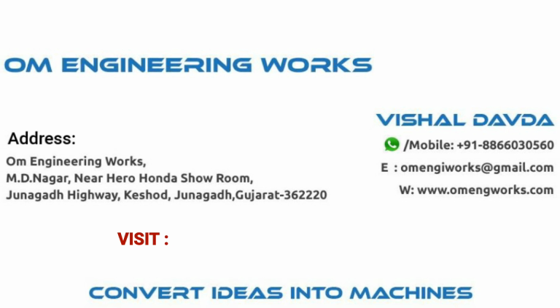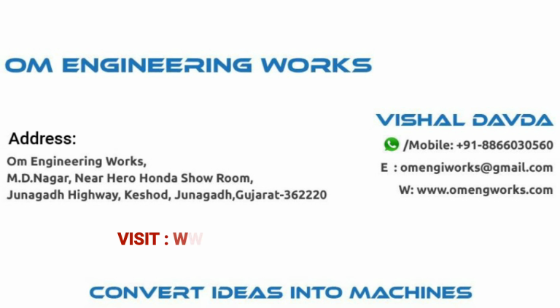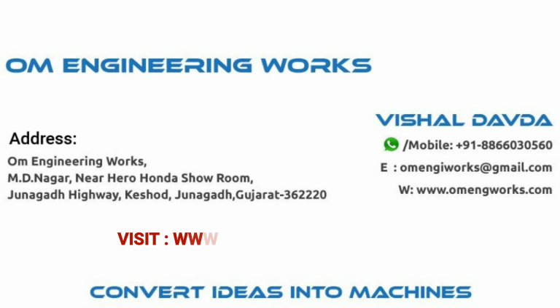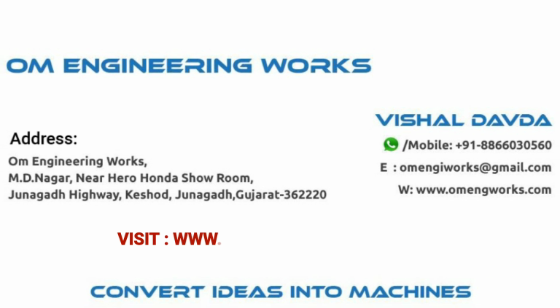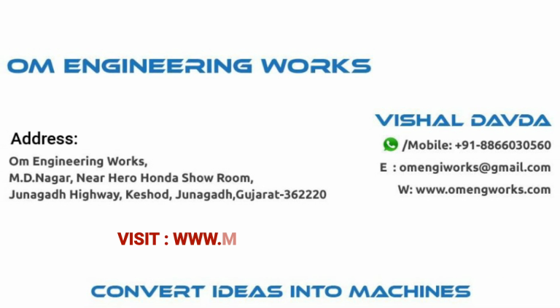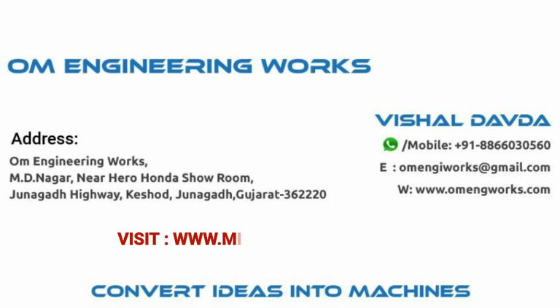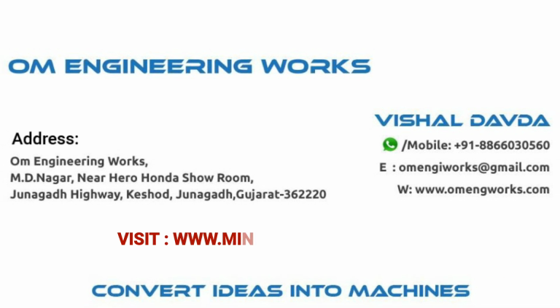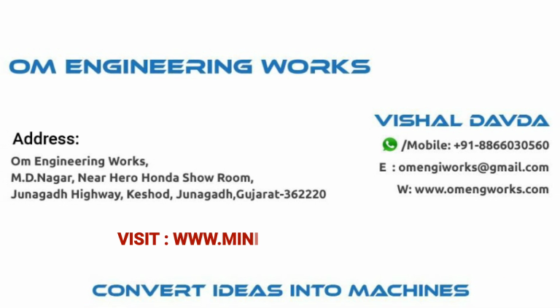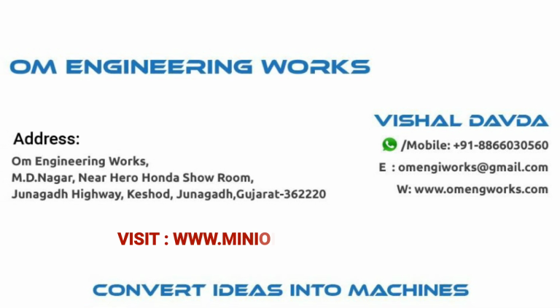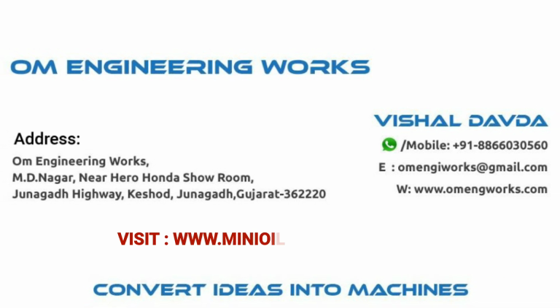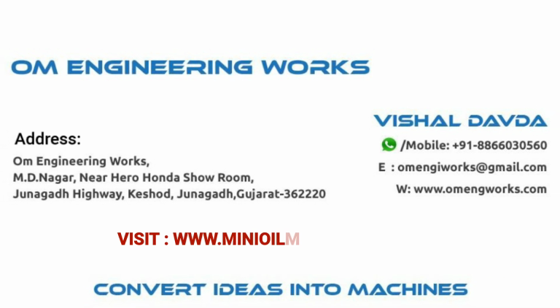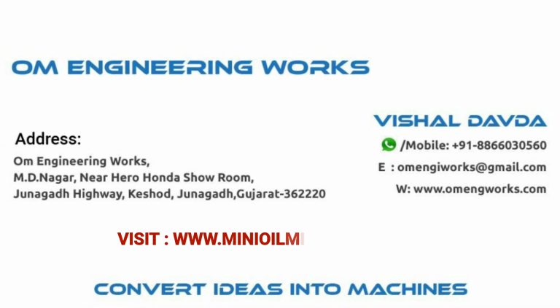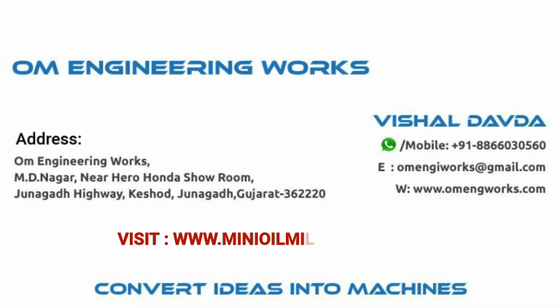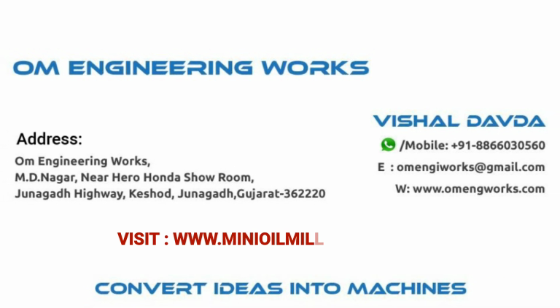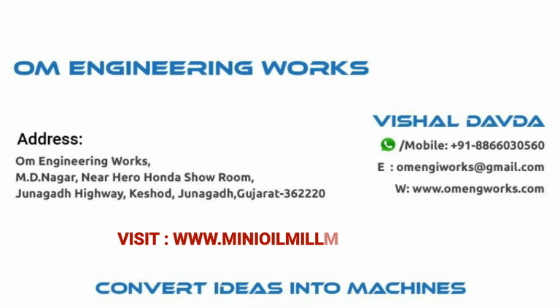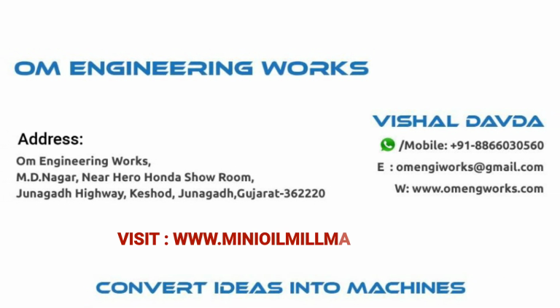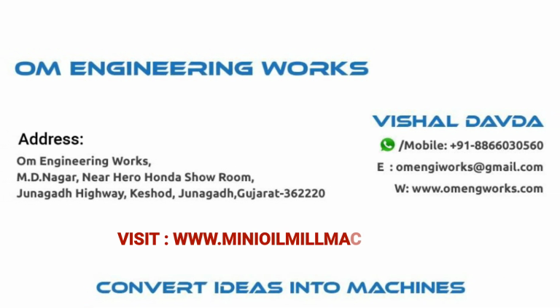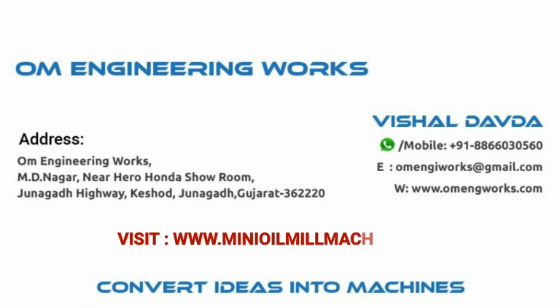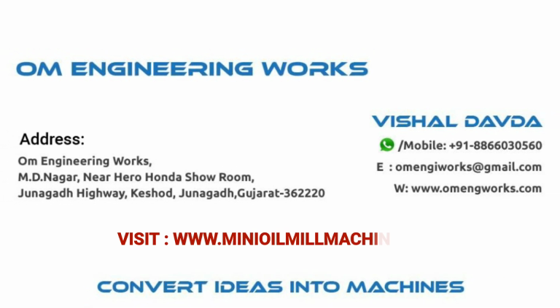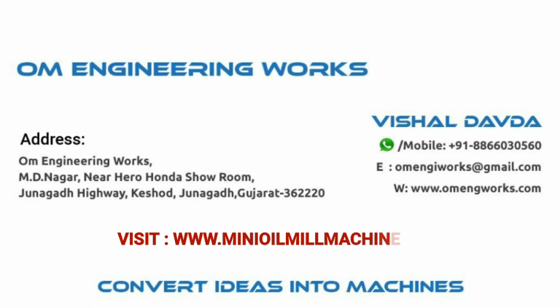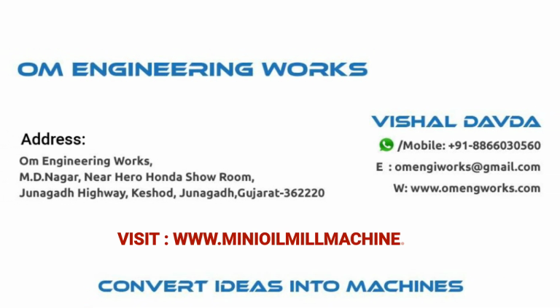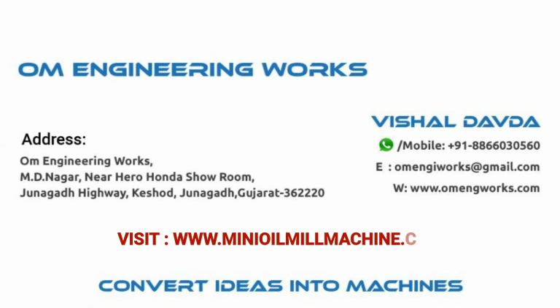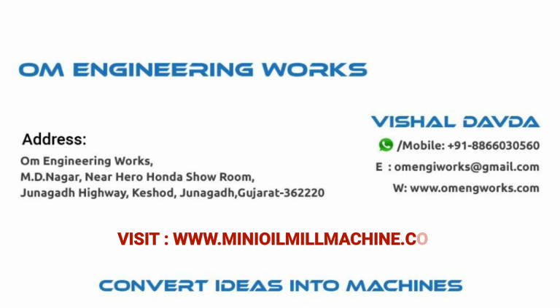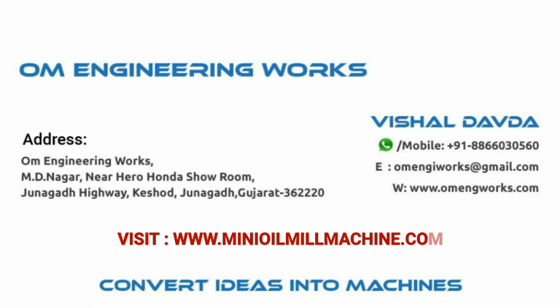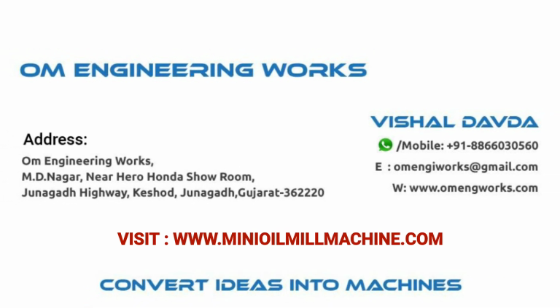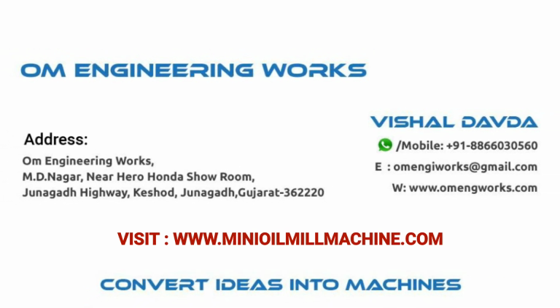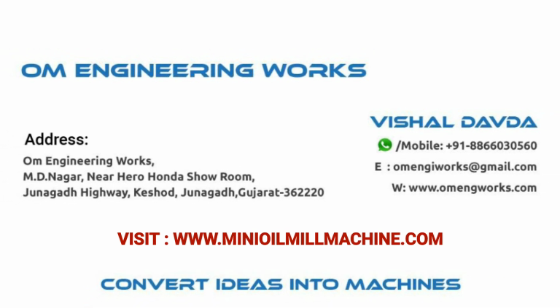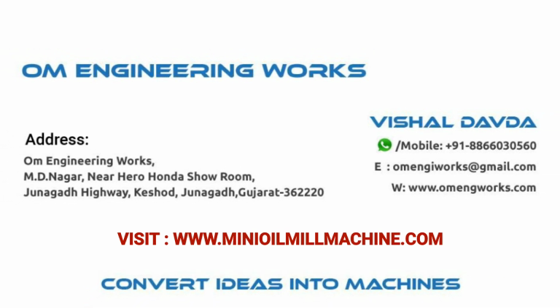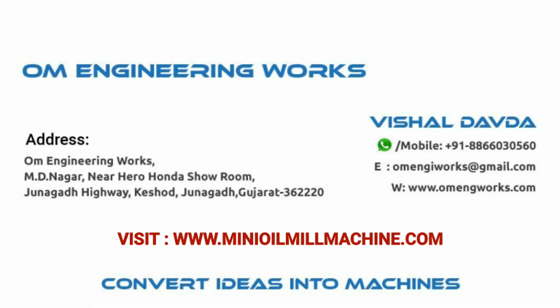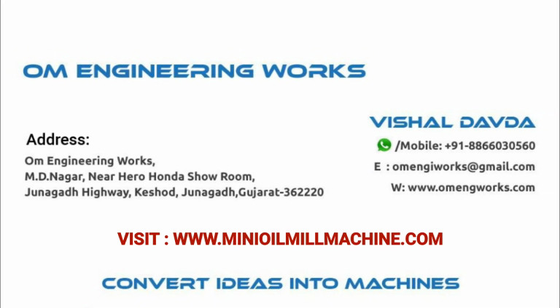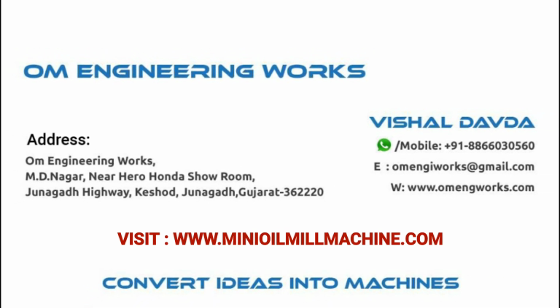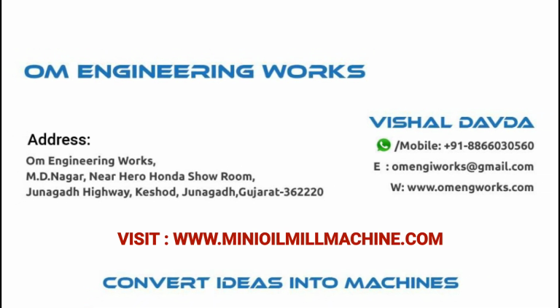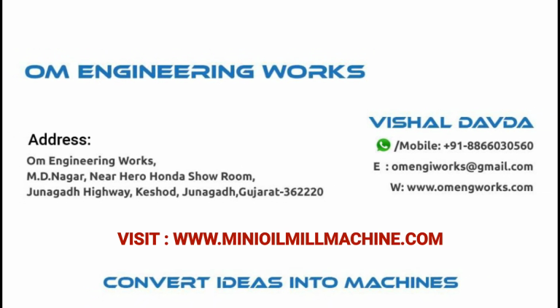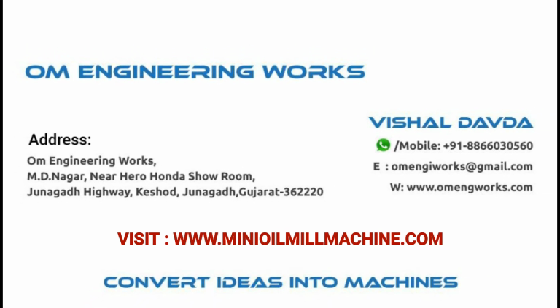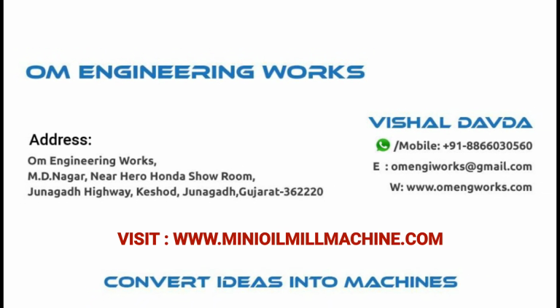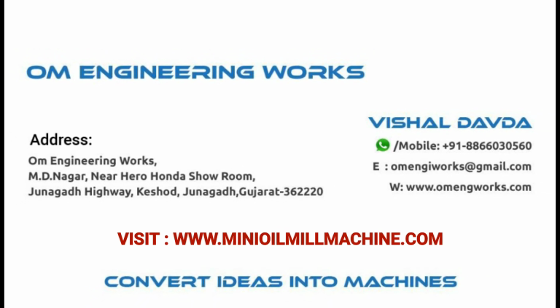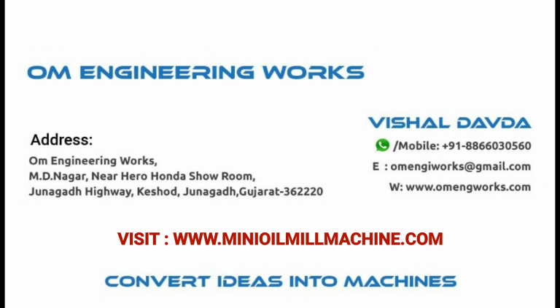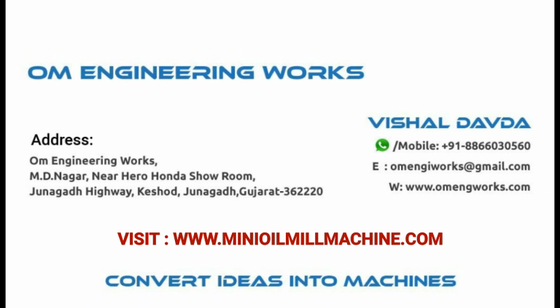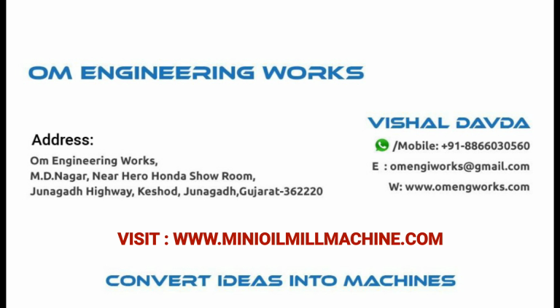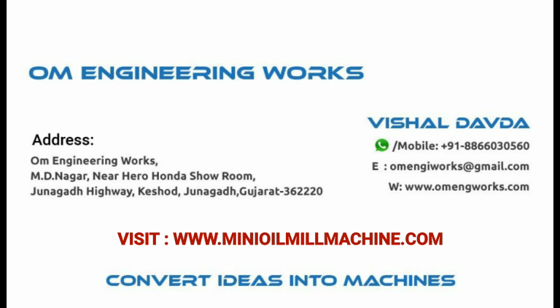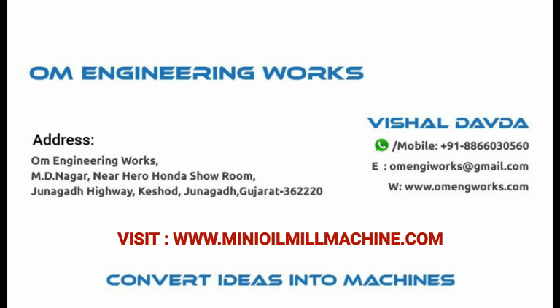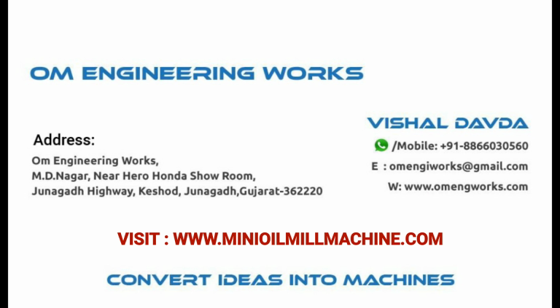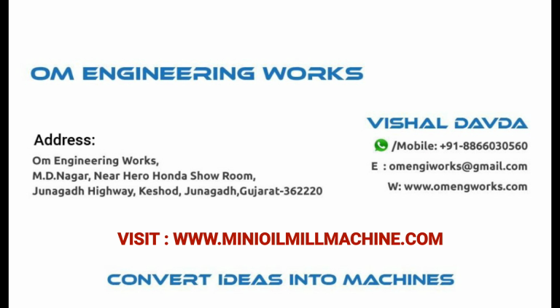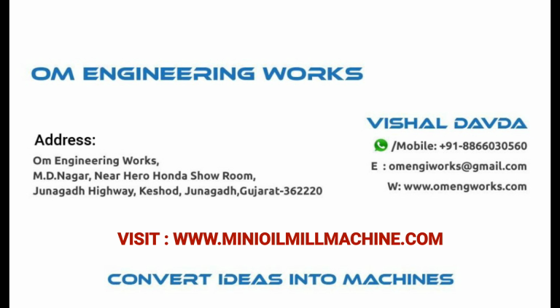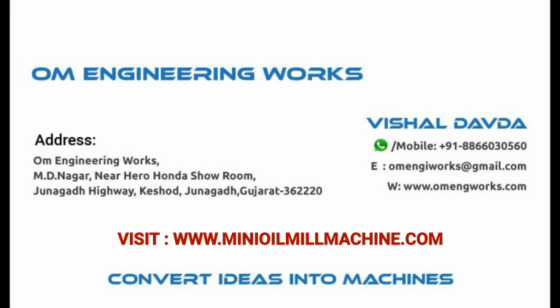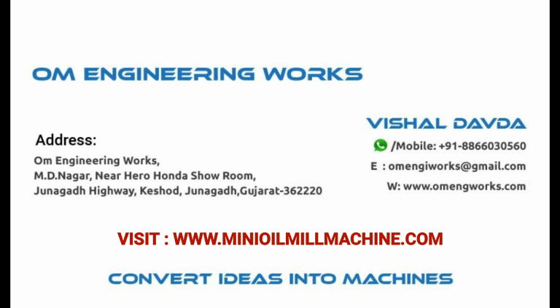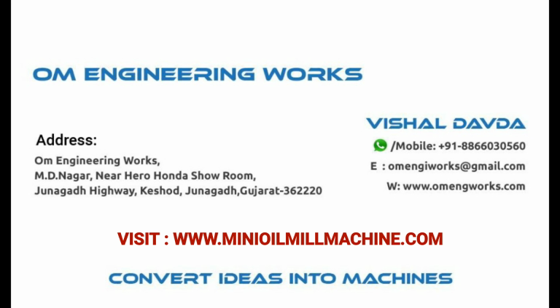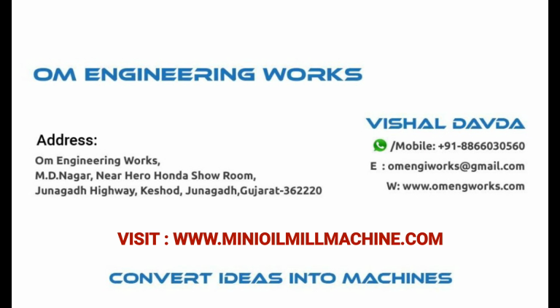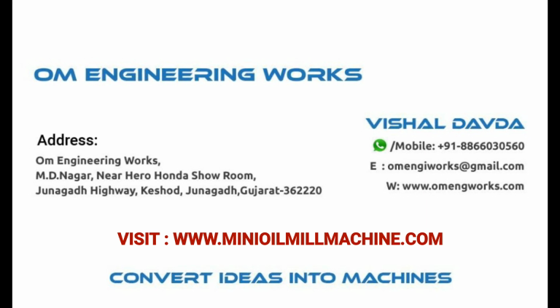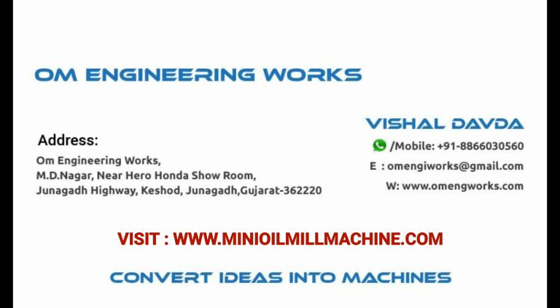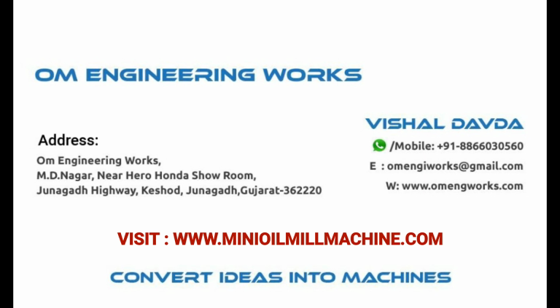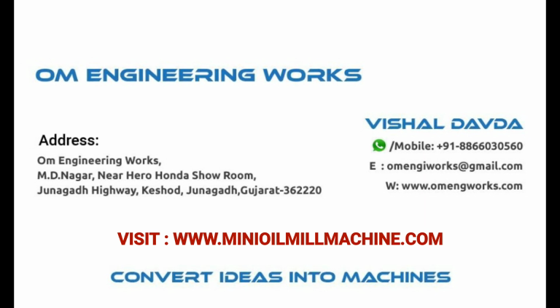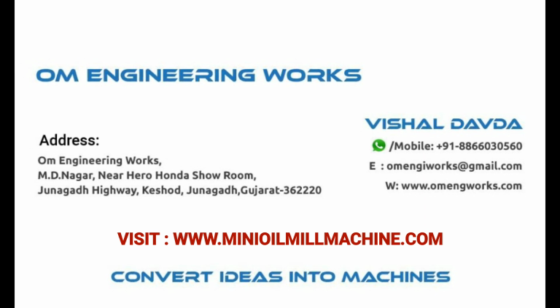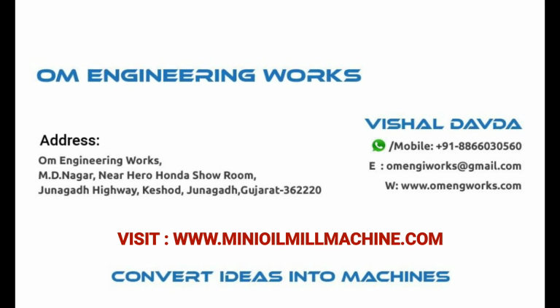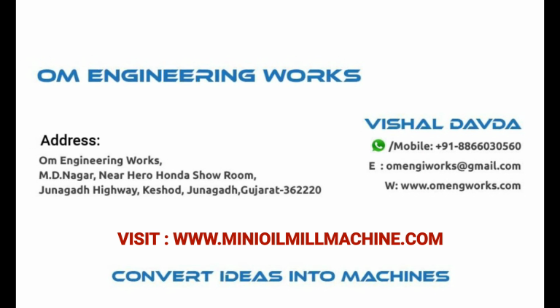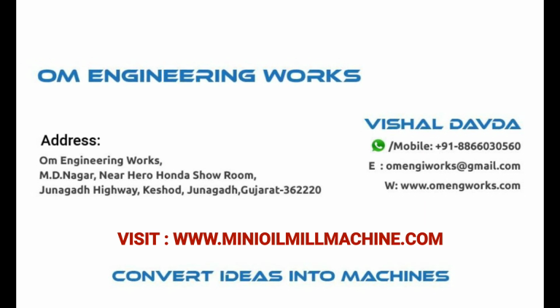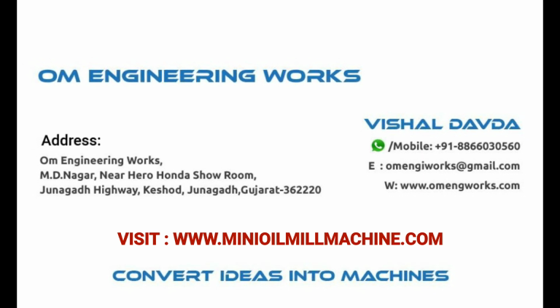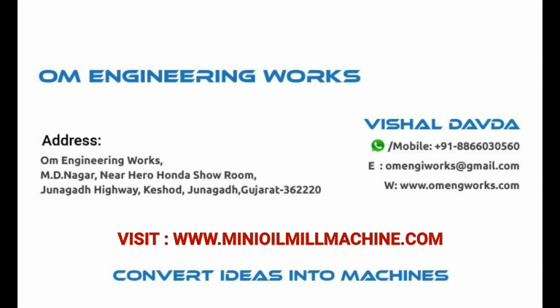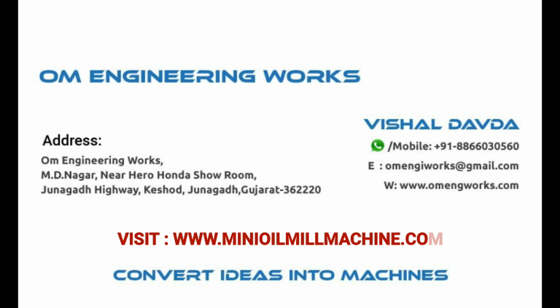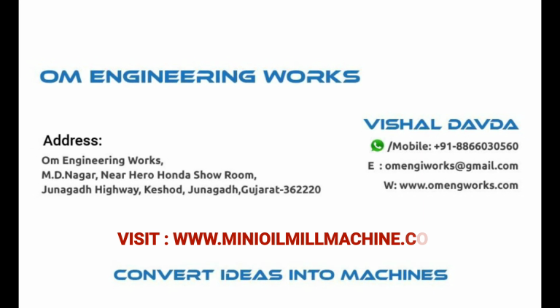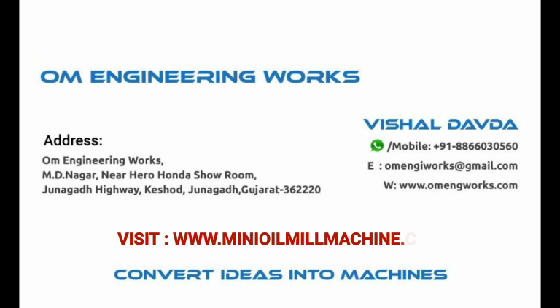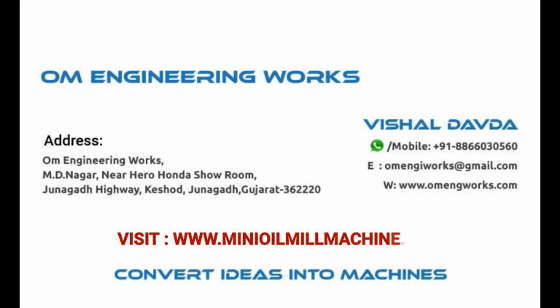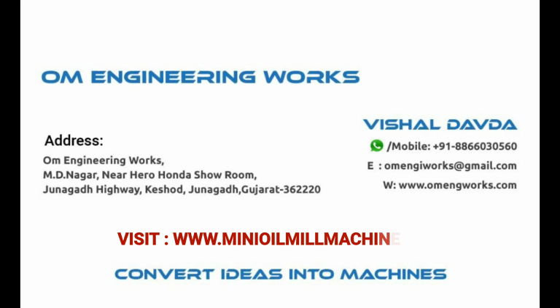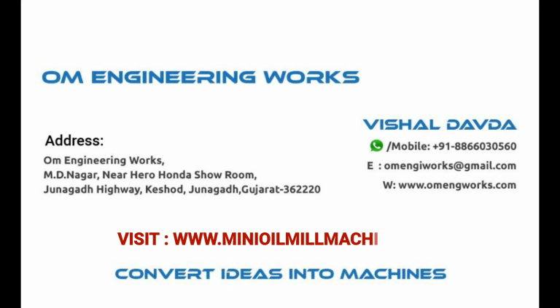For more information, you can call or WhatsApp on the given number, and you can get more information by visiting our website. Thank you.